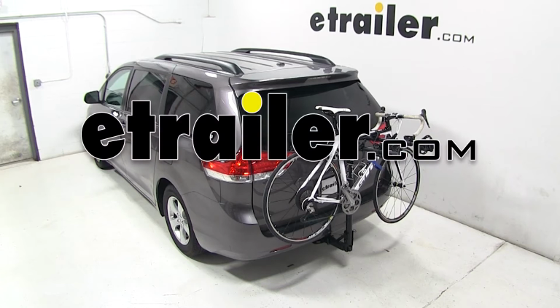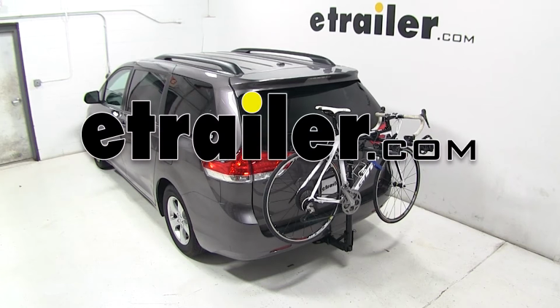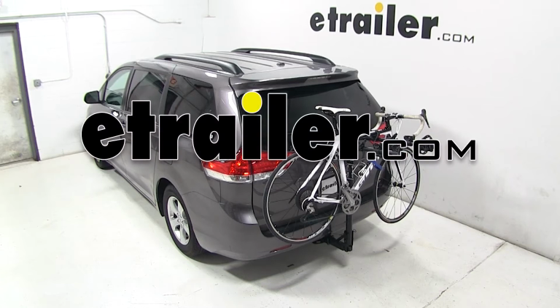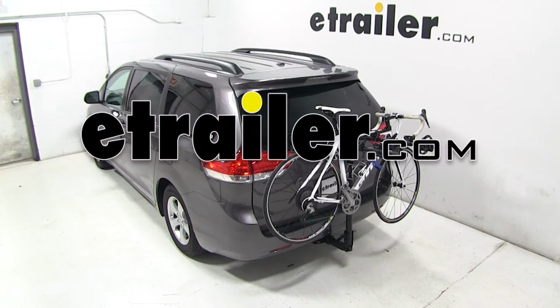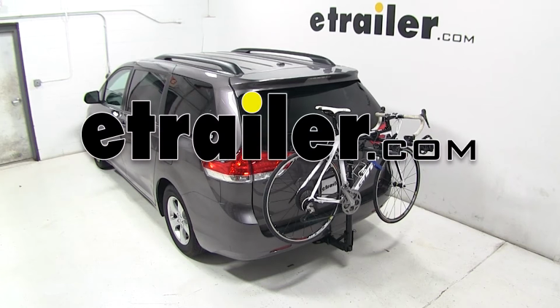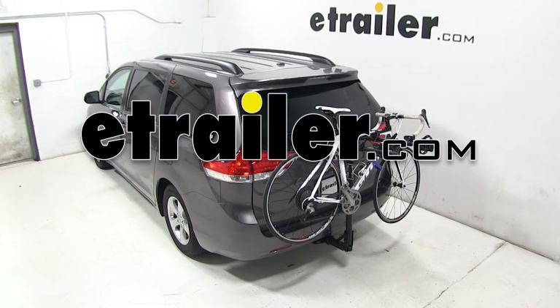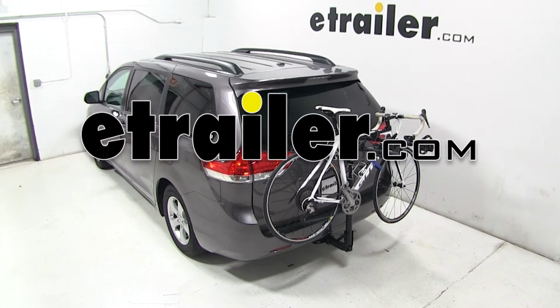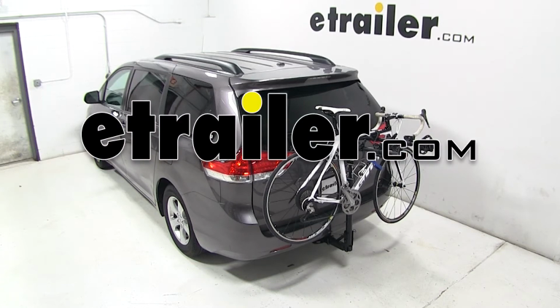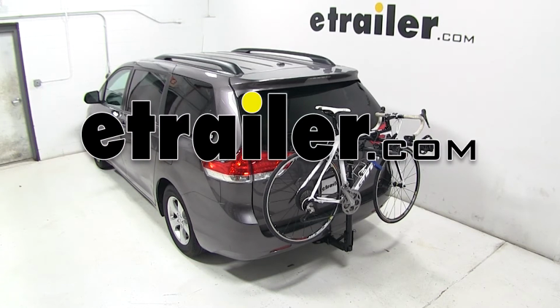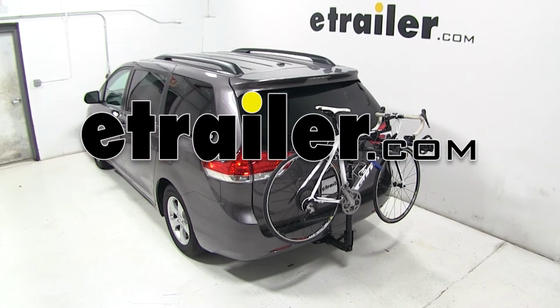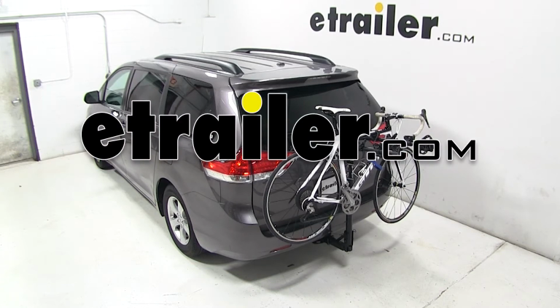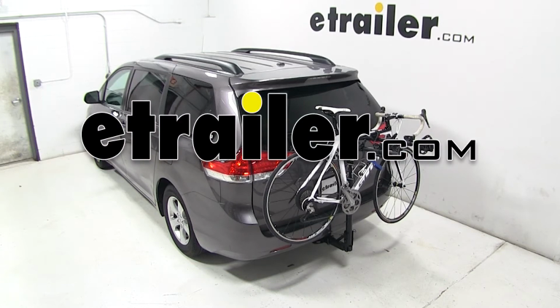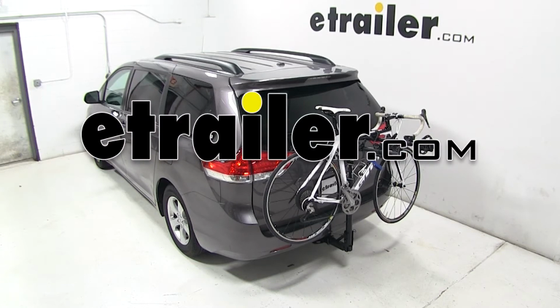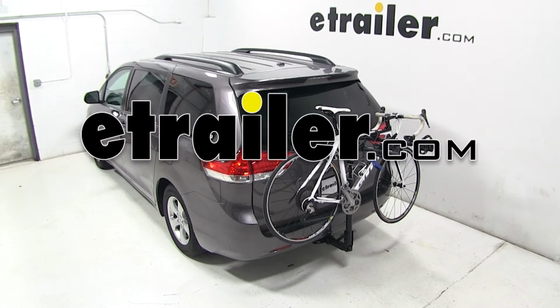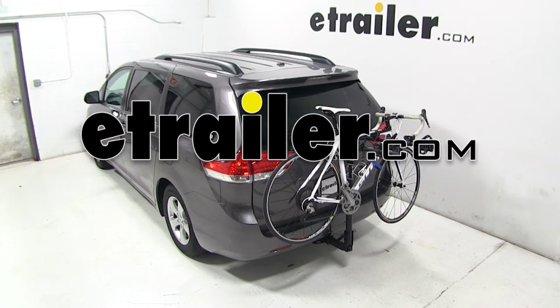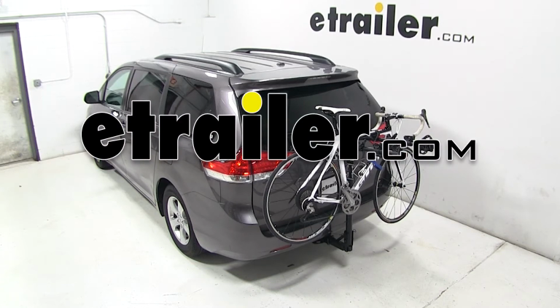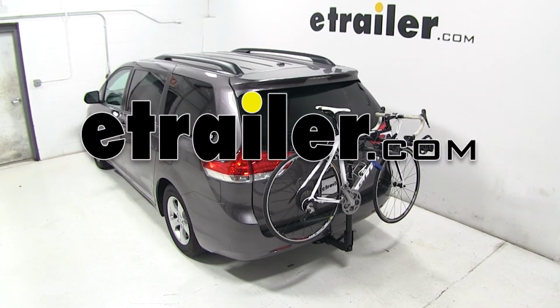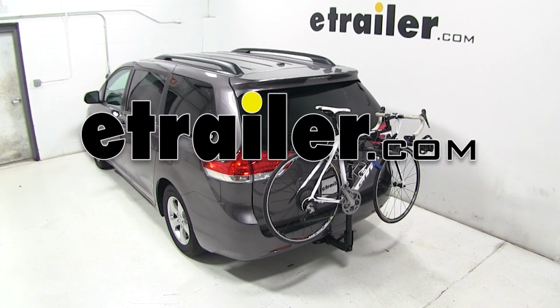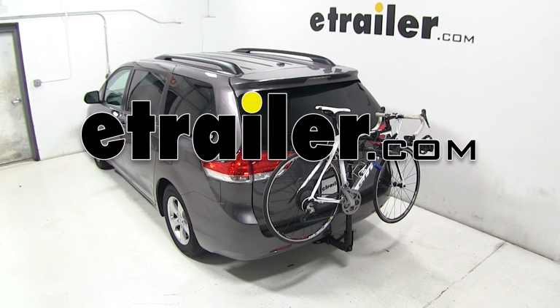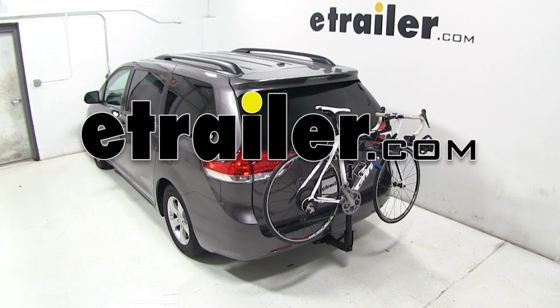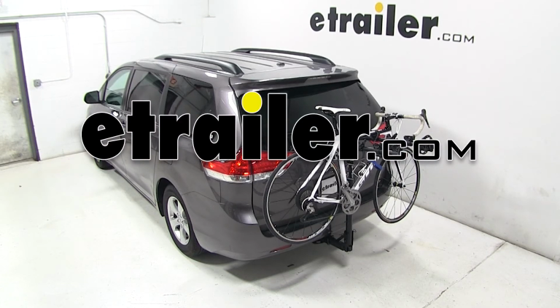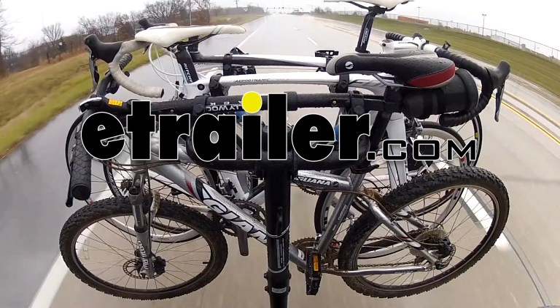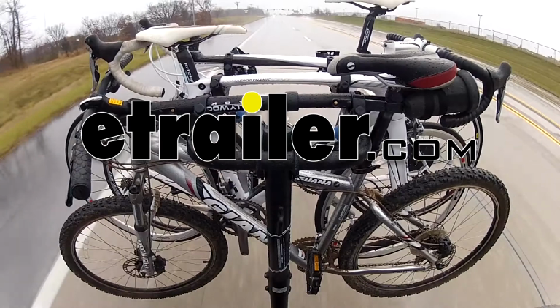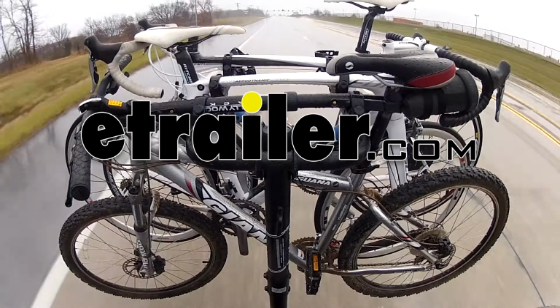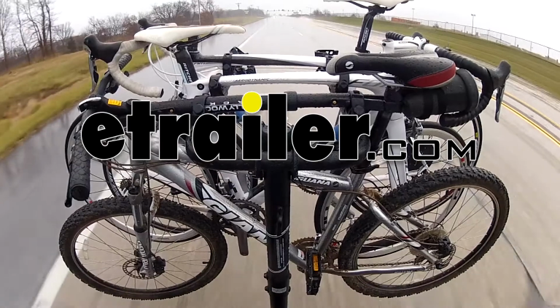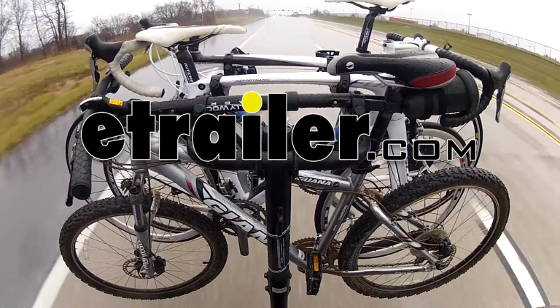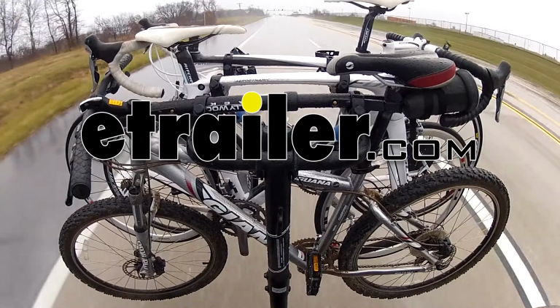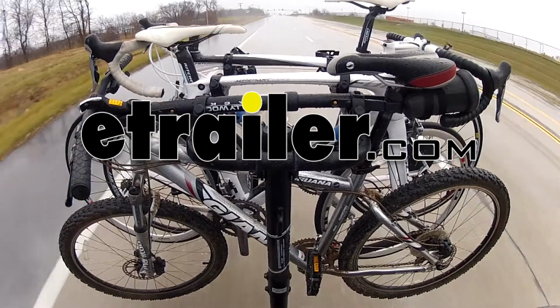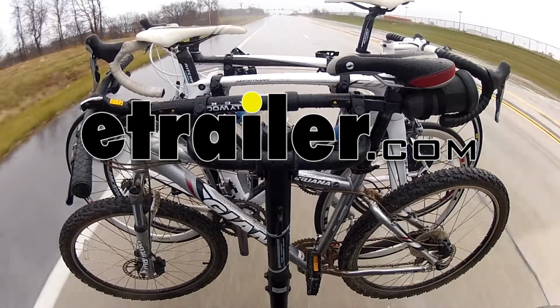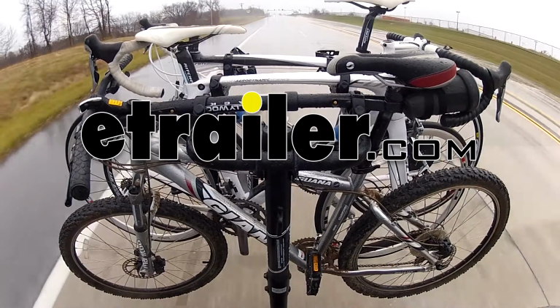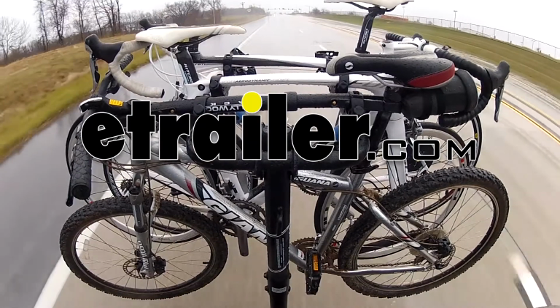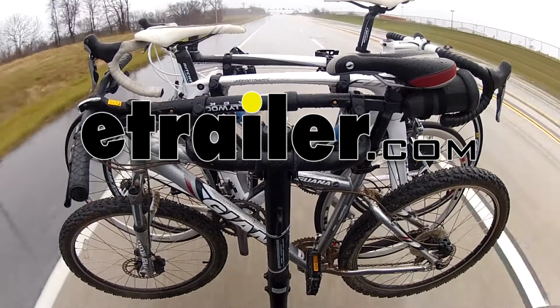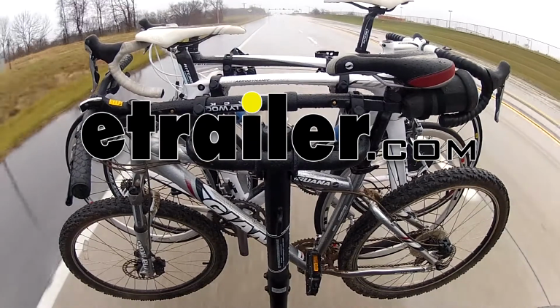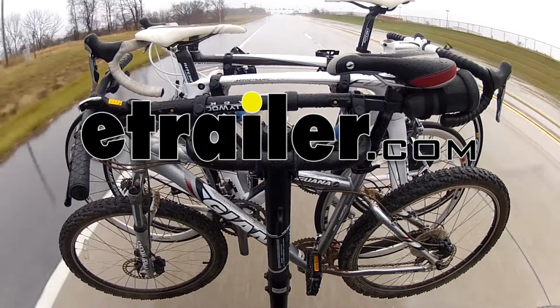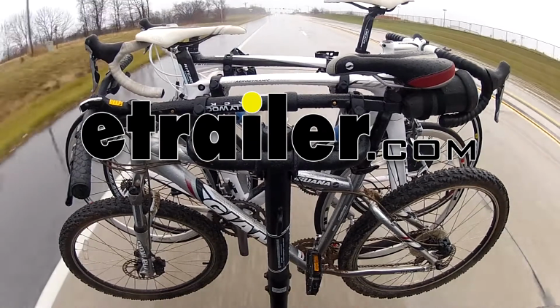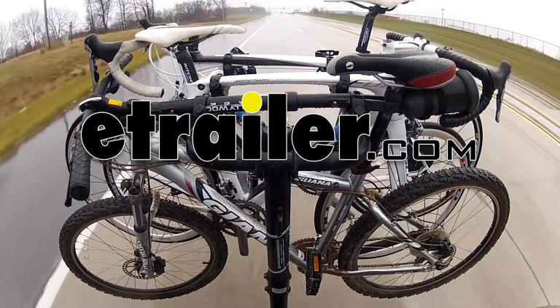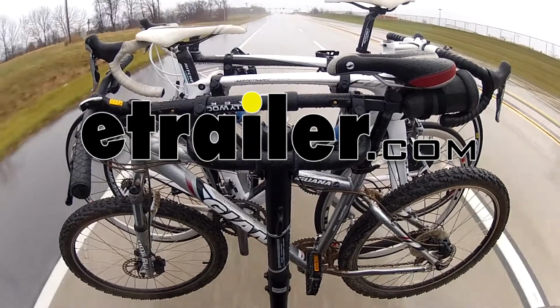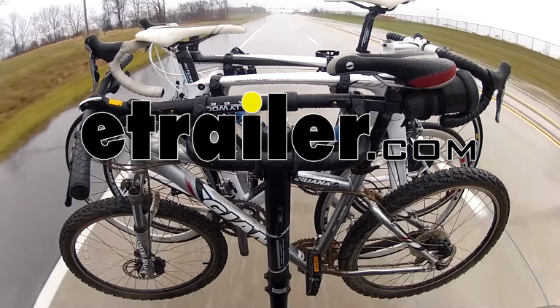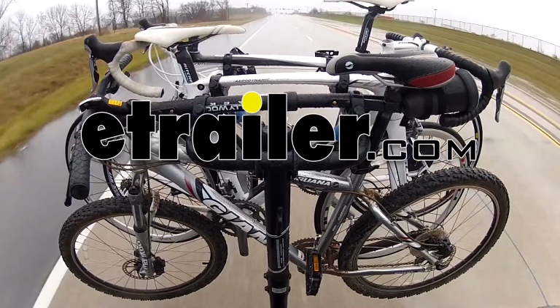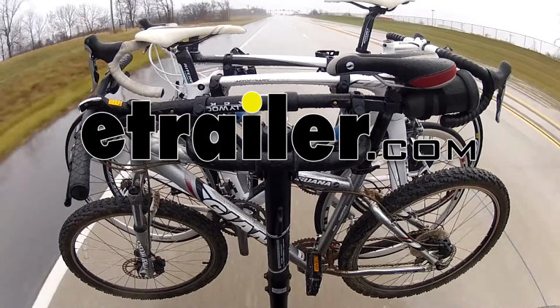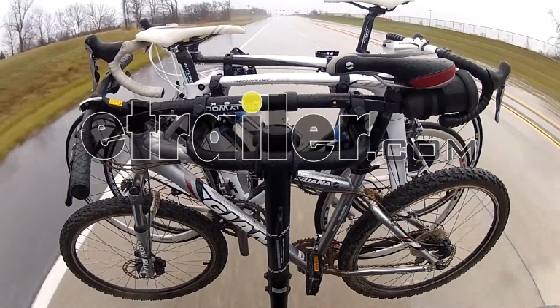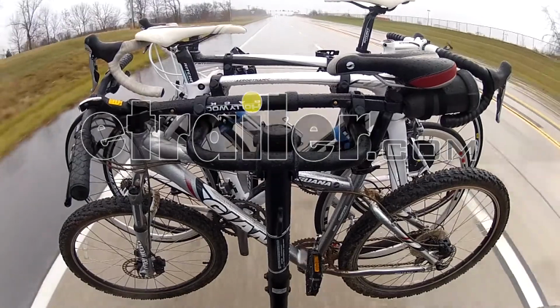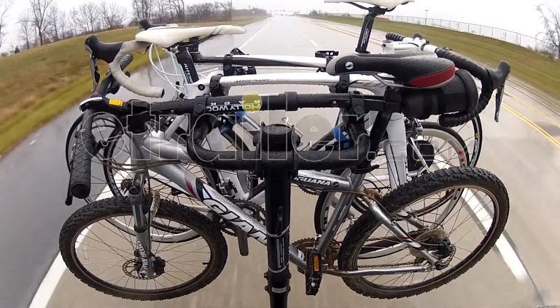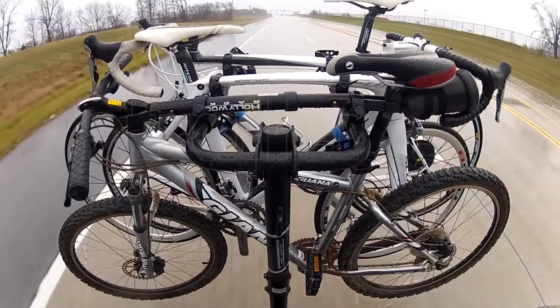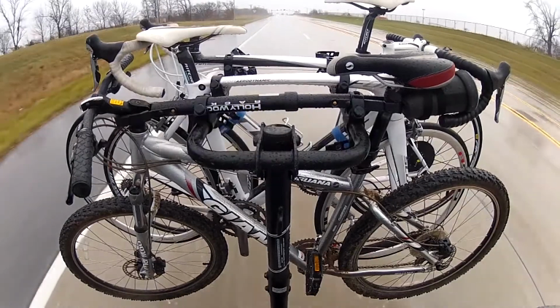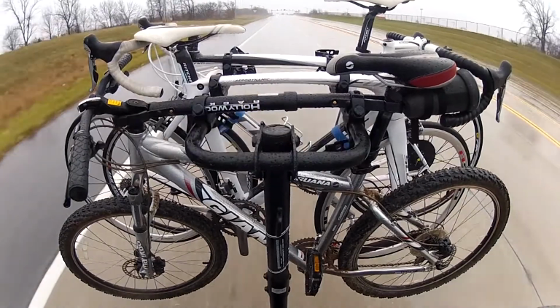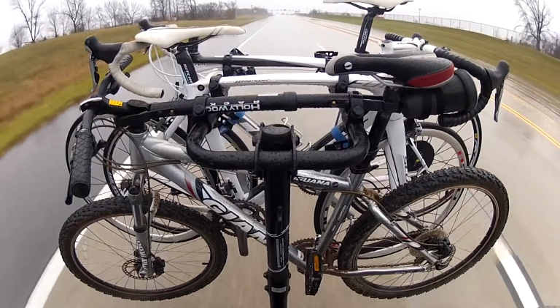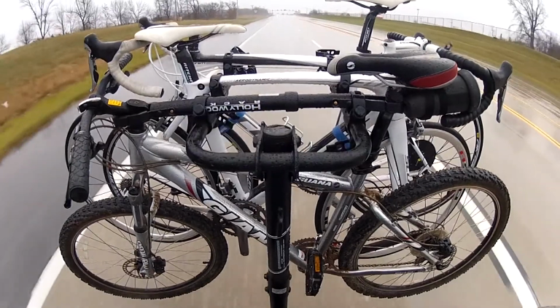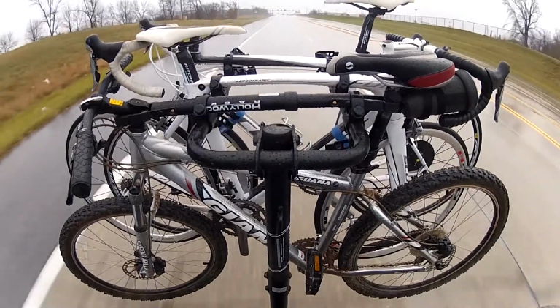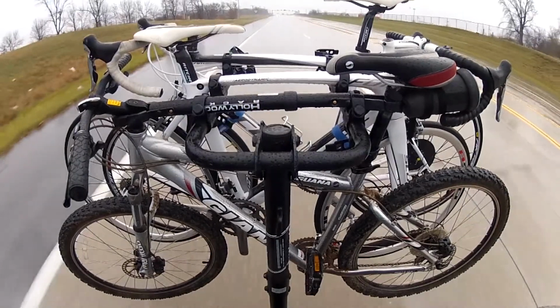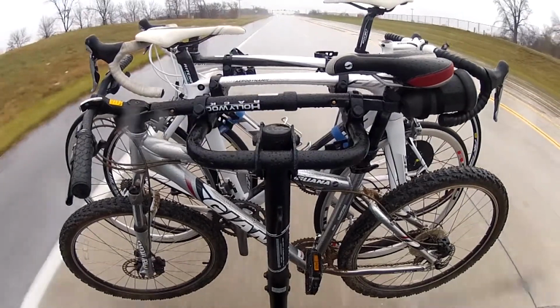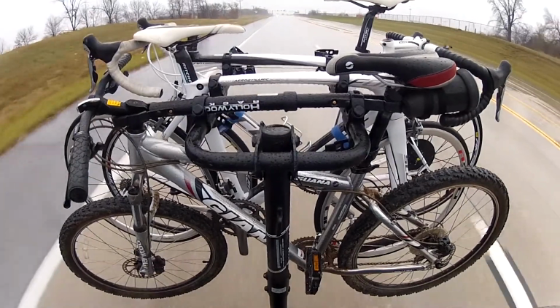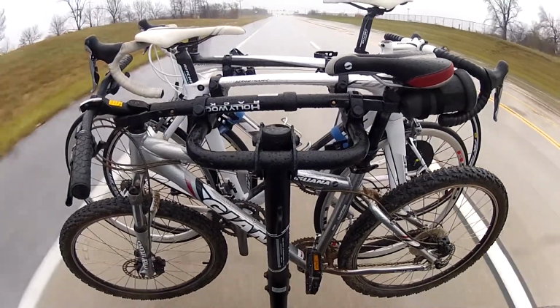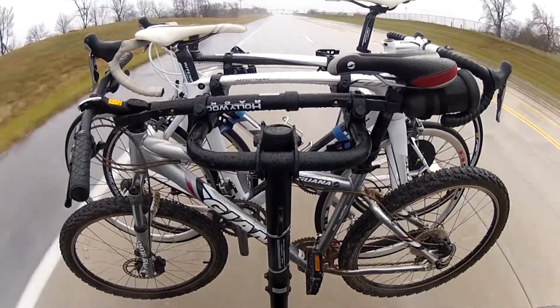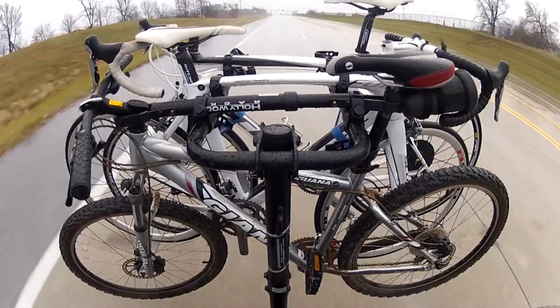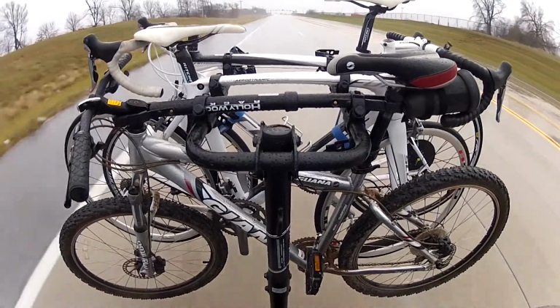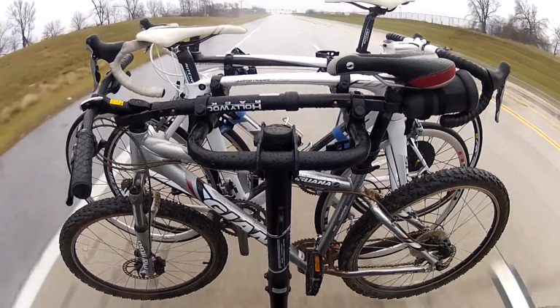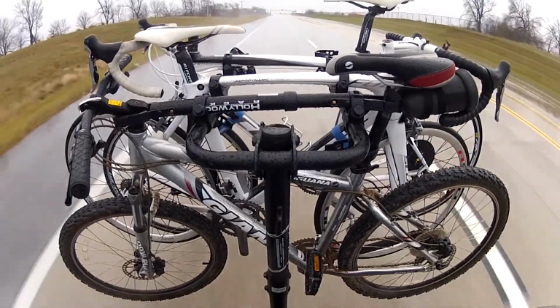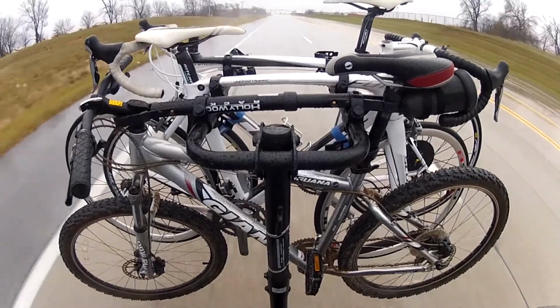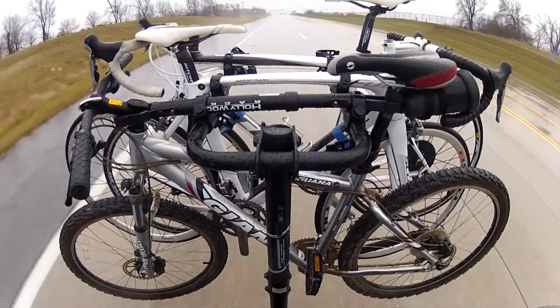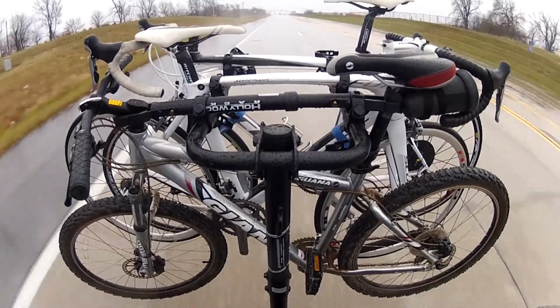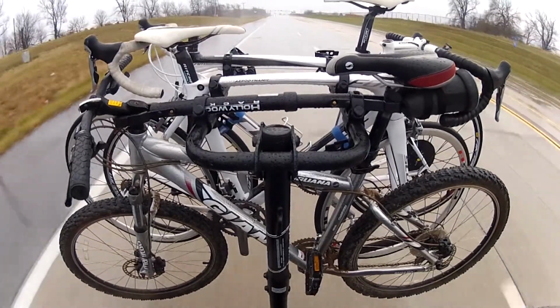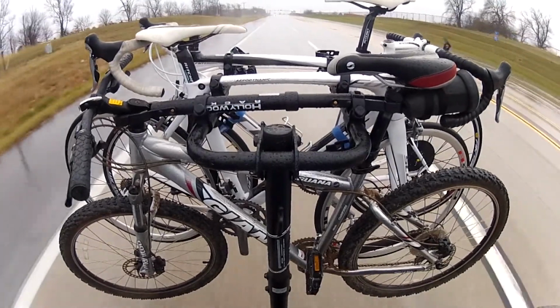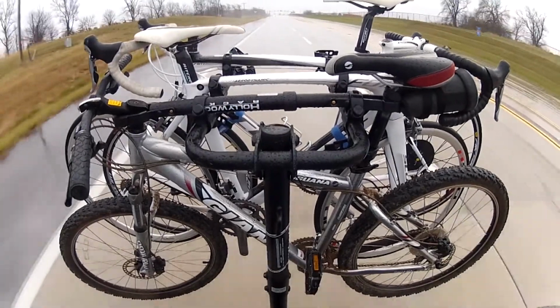Today on our 2013 Toyota Sienna, we'll be test fitting the Hollywood Racks Traveler Hitch Mounted 4 Bike Rack, part number HR8500.